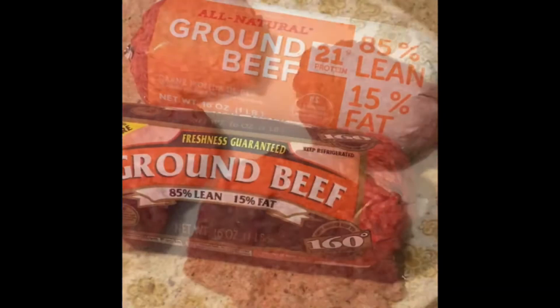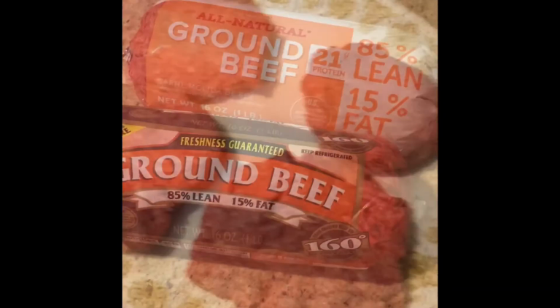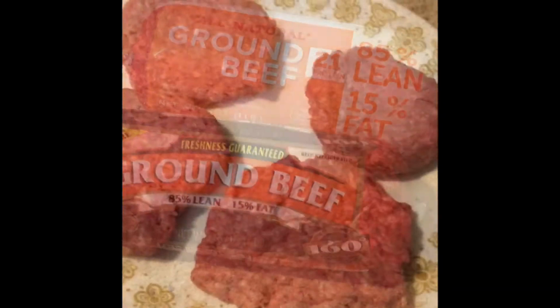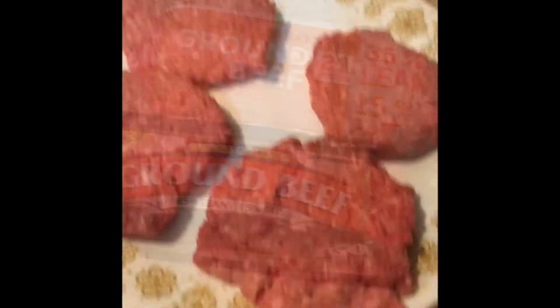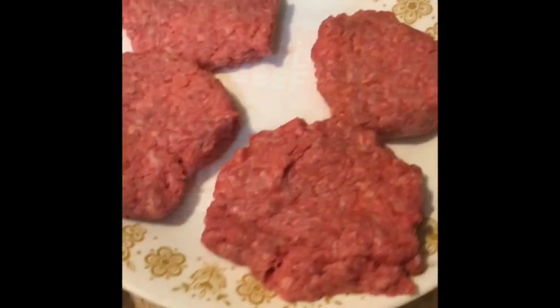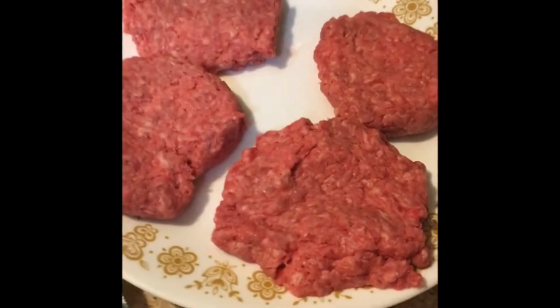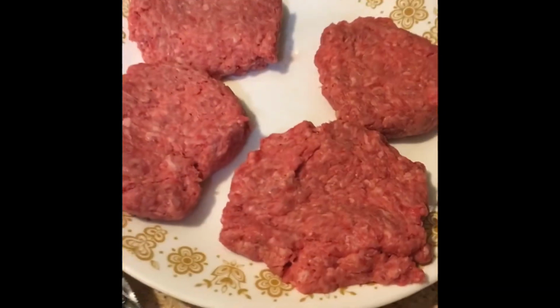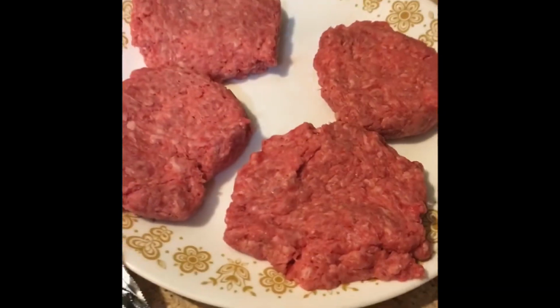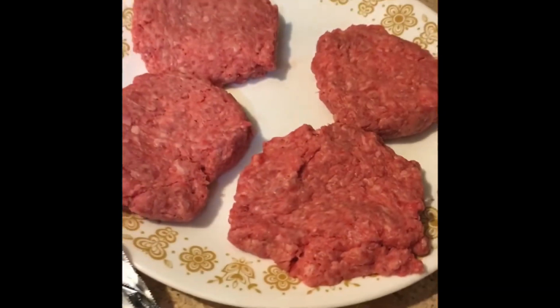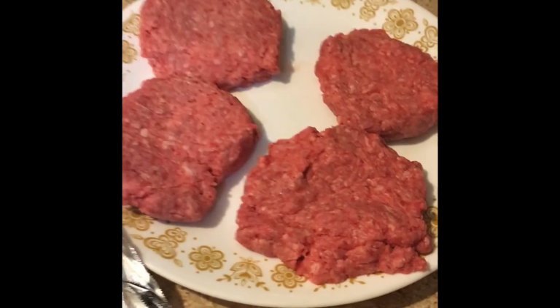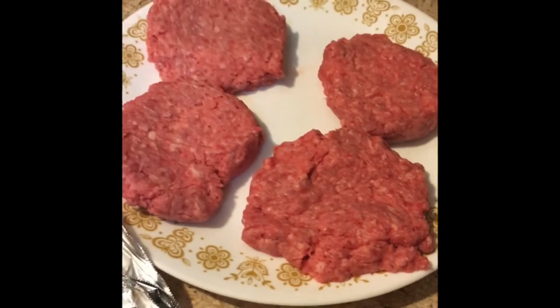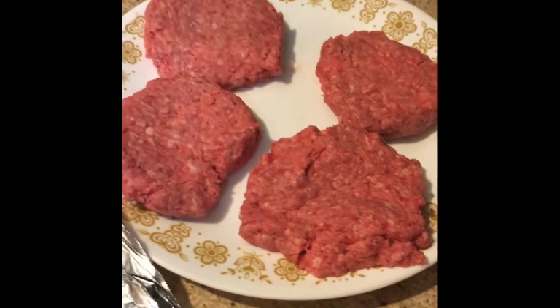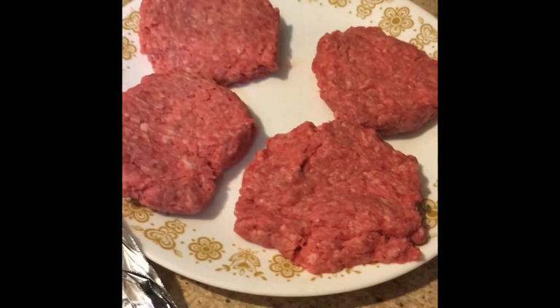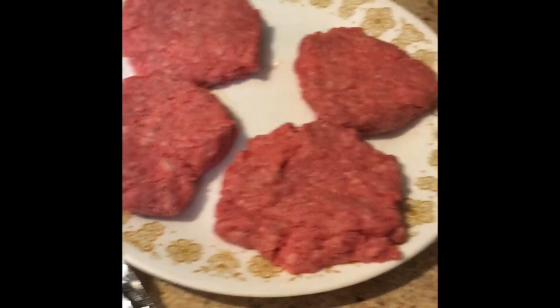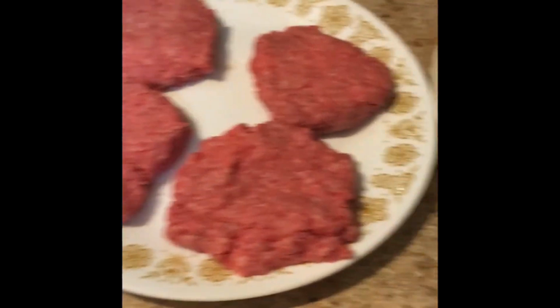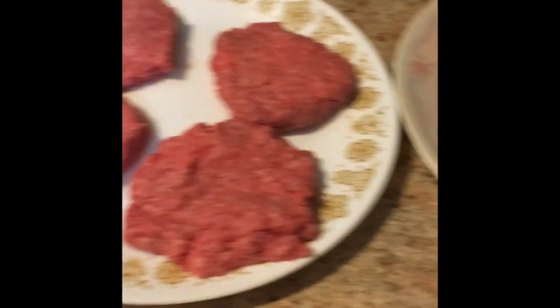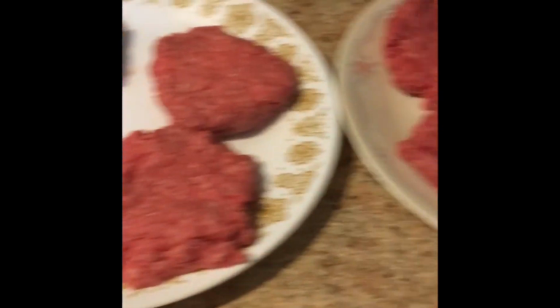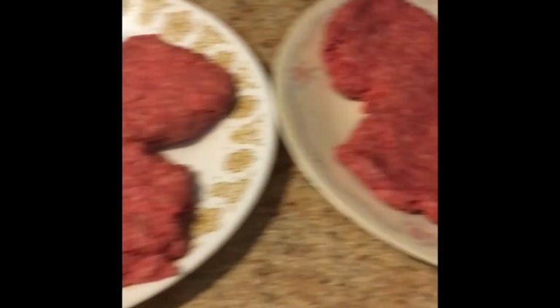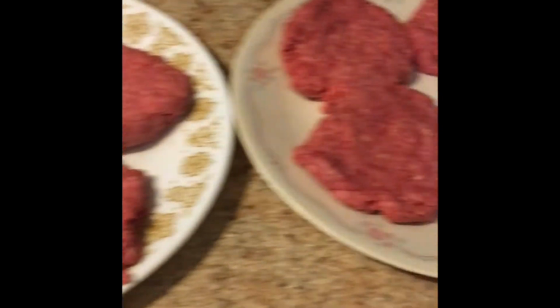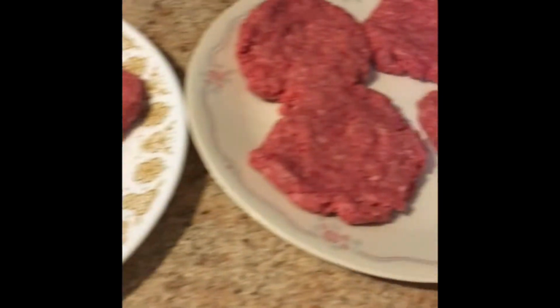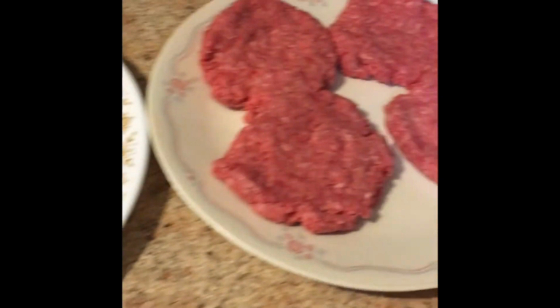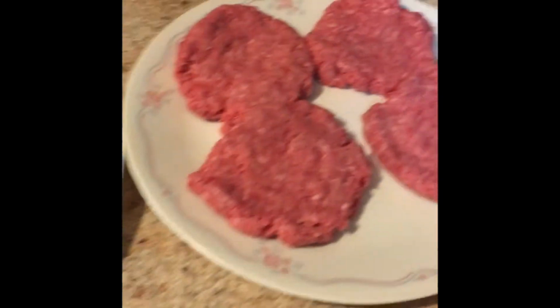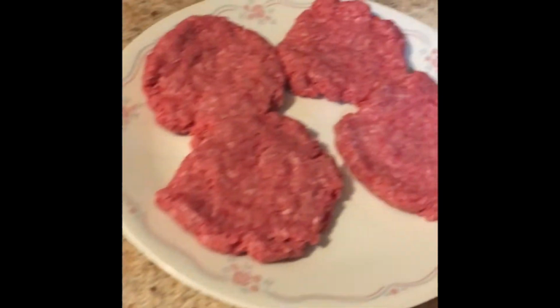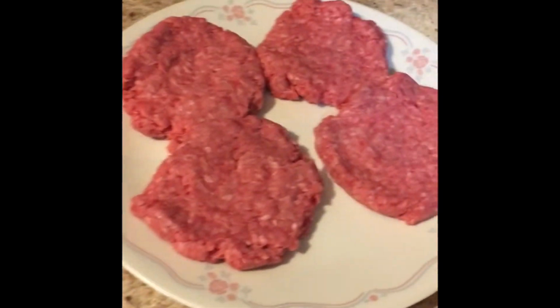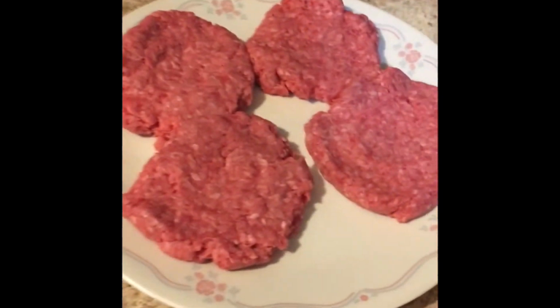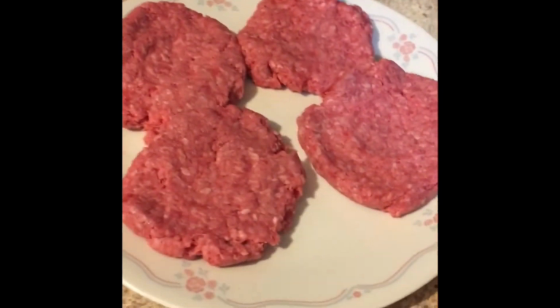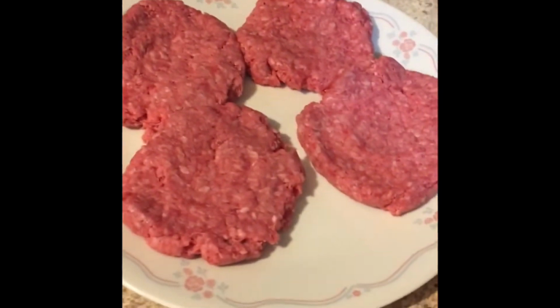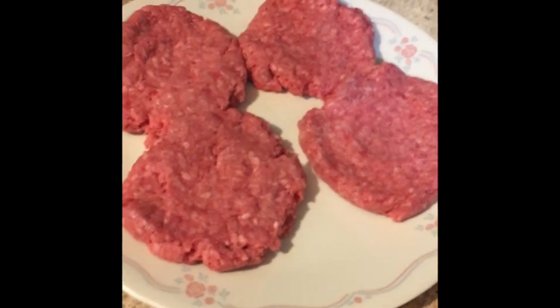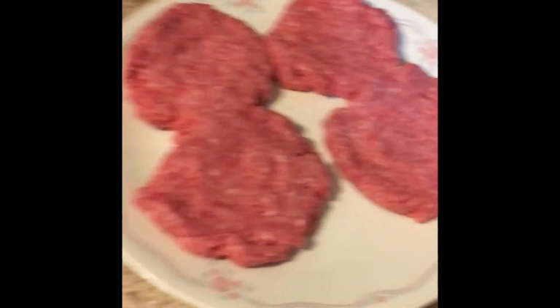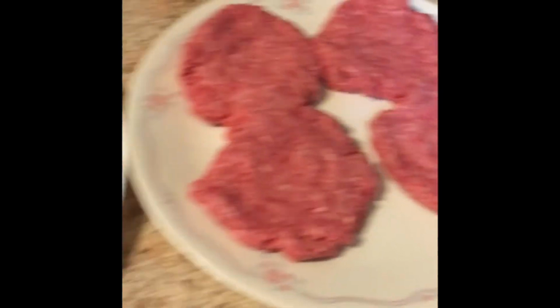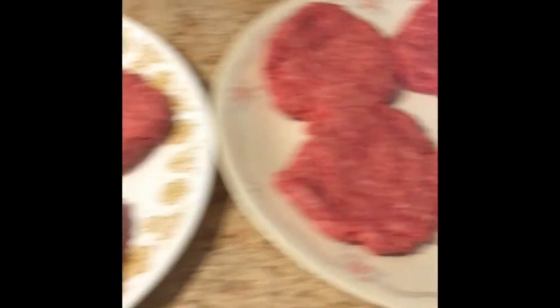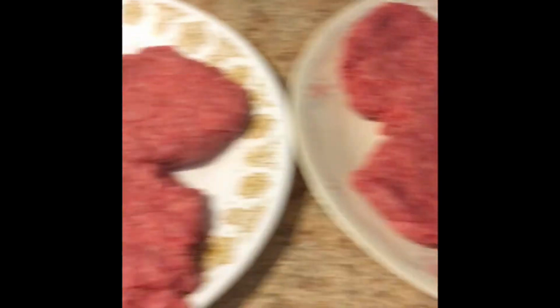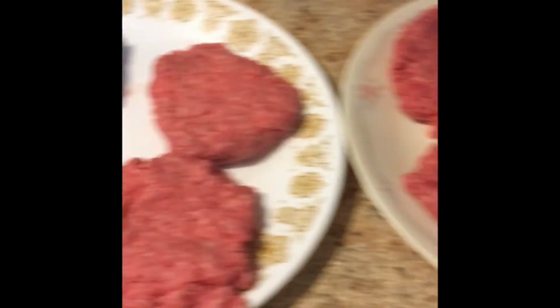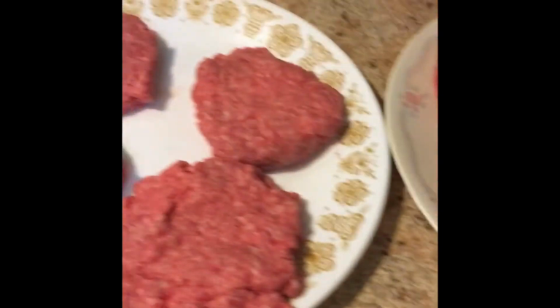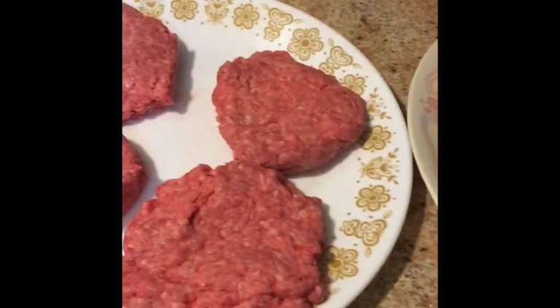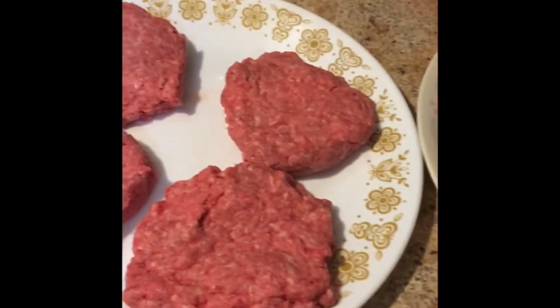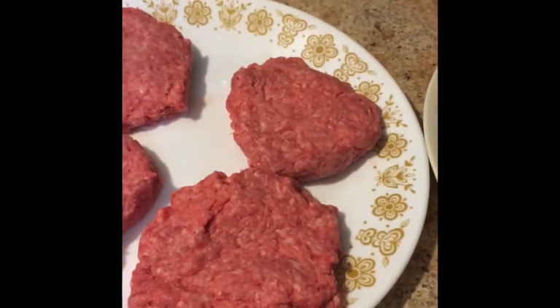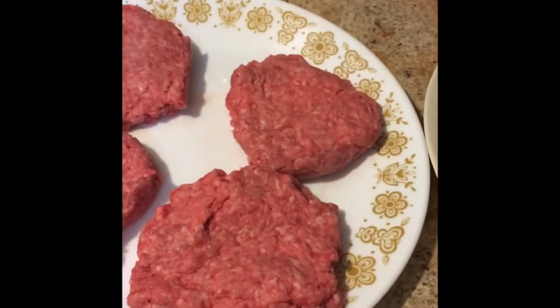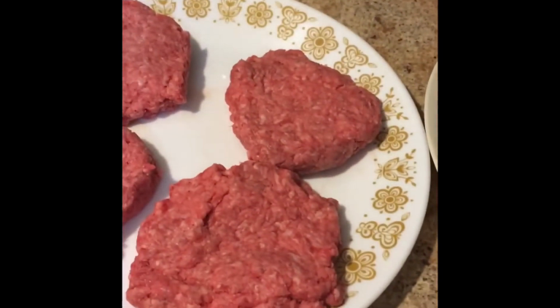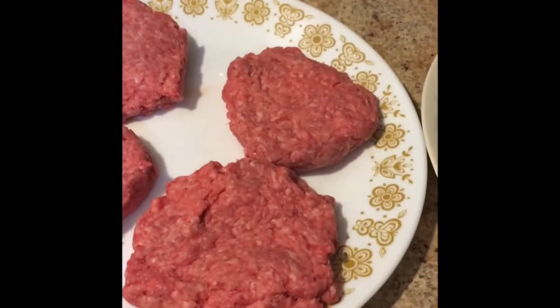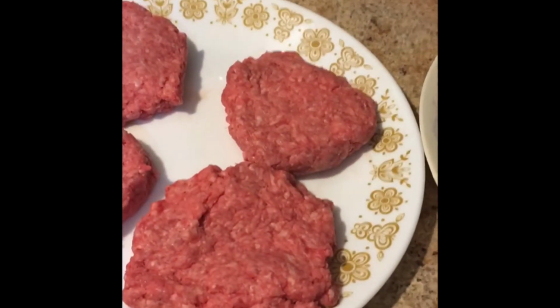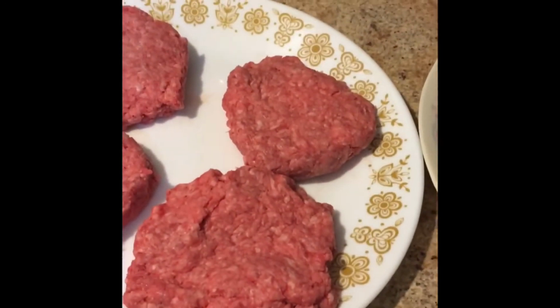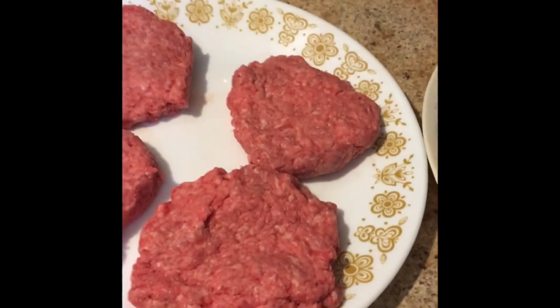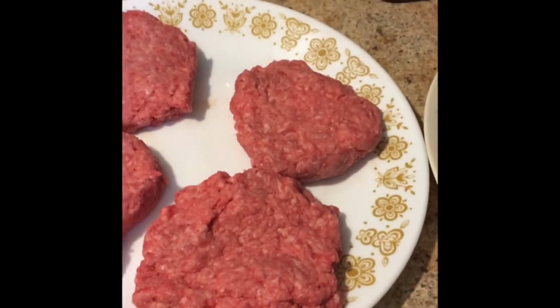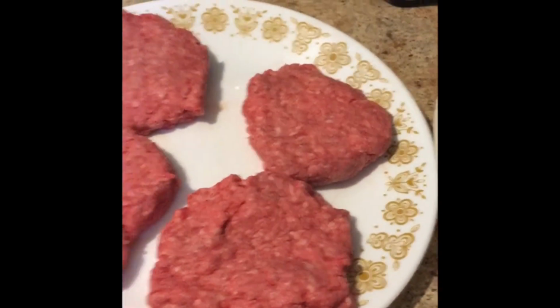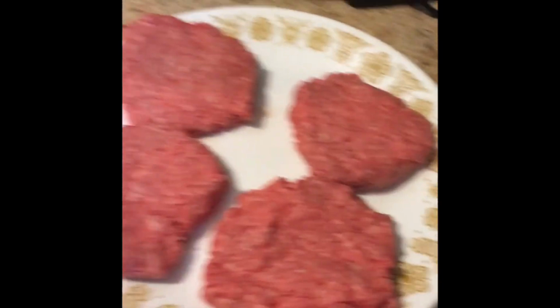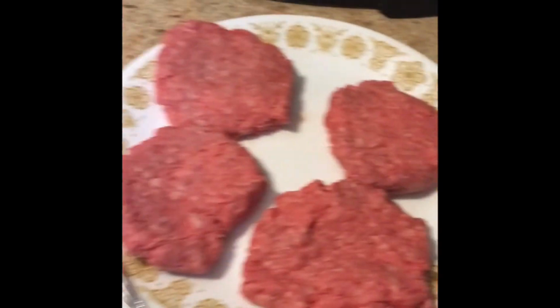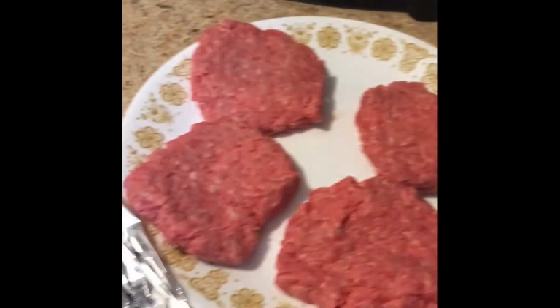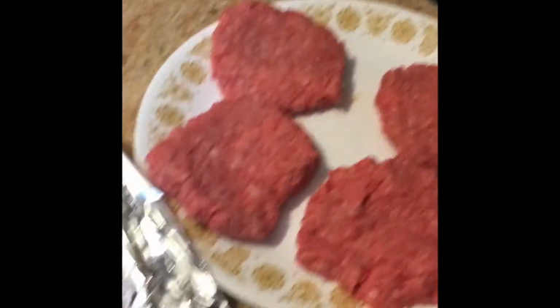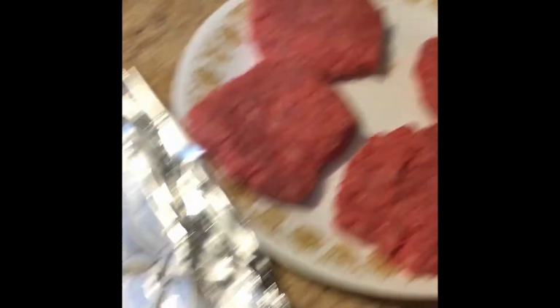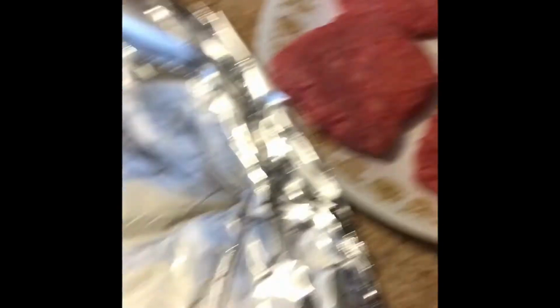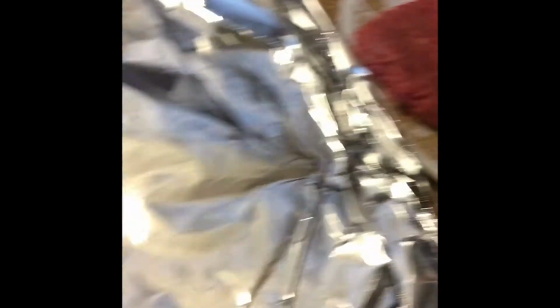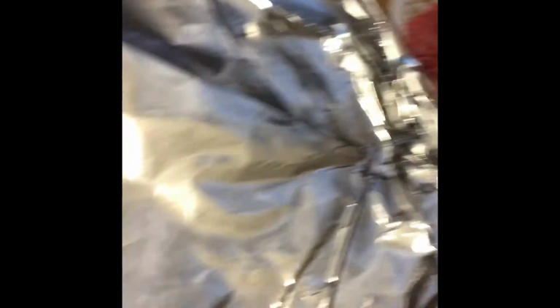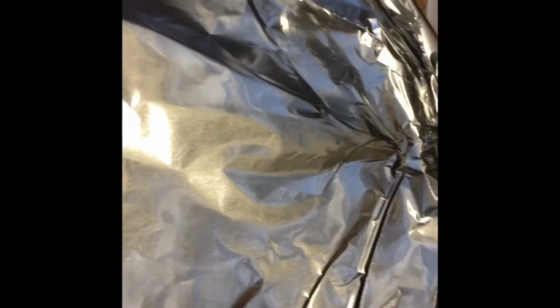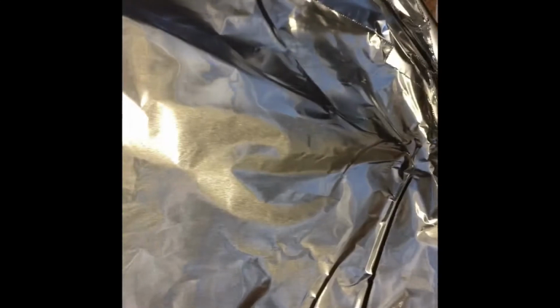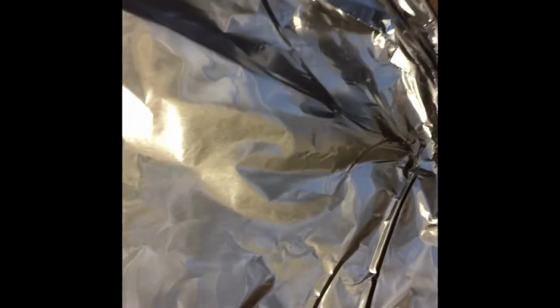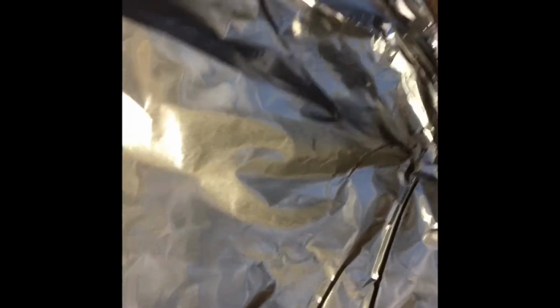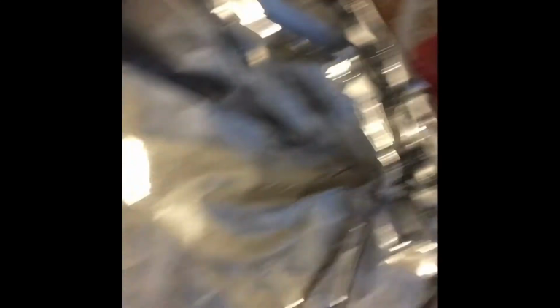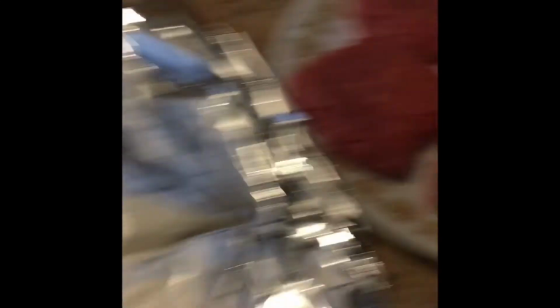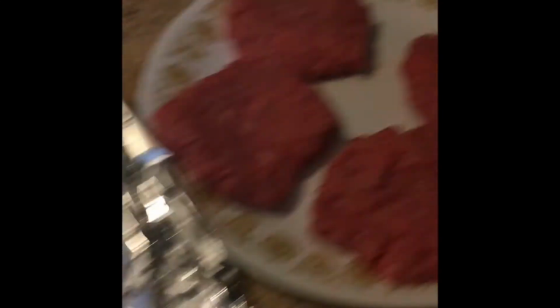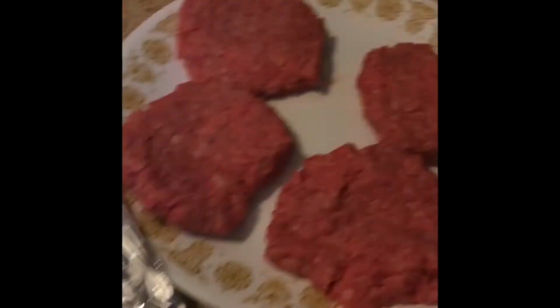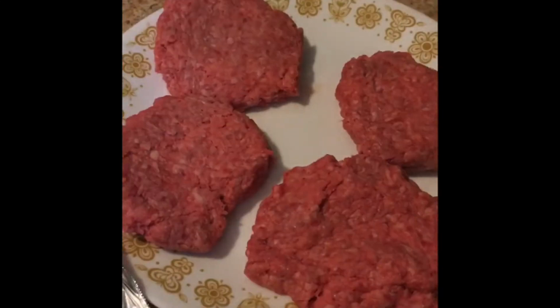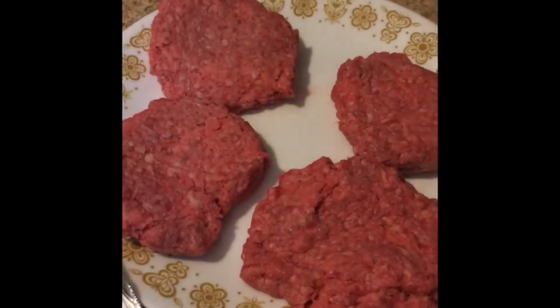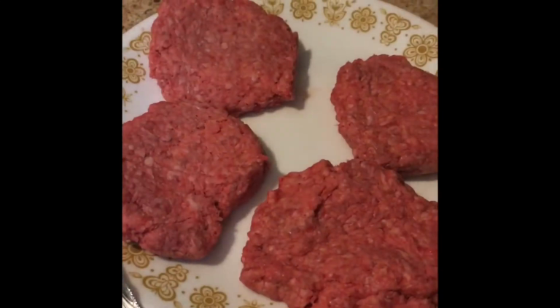Okay, so I've got my meat patties, about the same size. Now we're going to take them and we're going to wrap each one of them in a piece of foil.